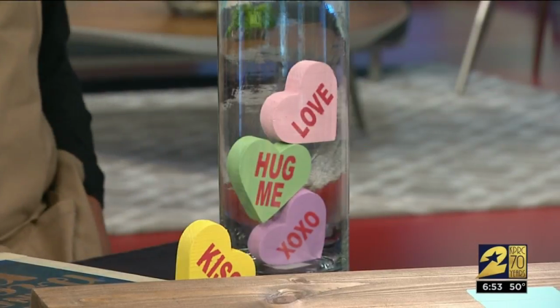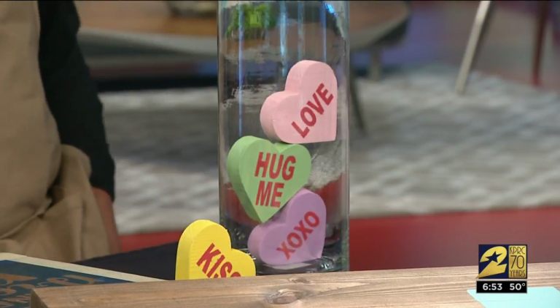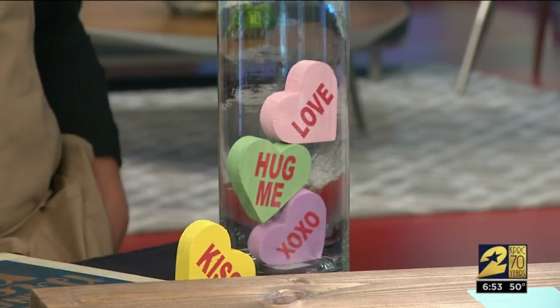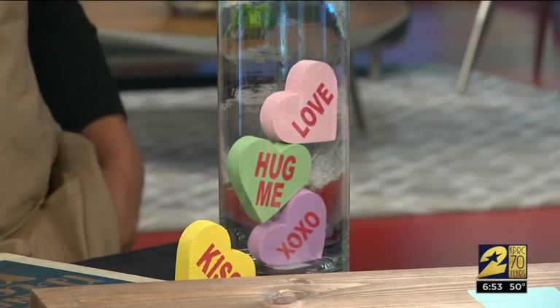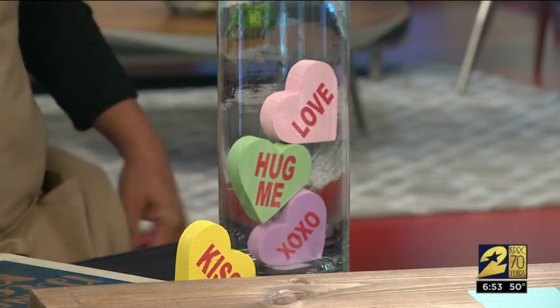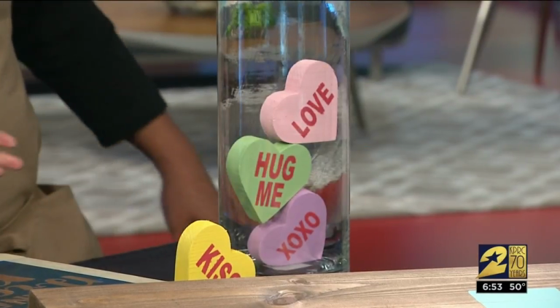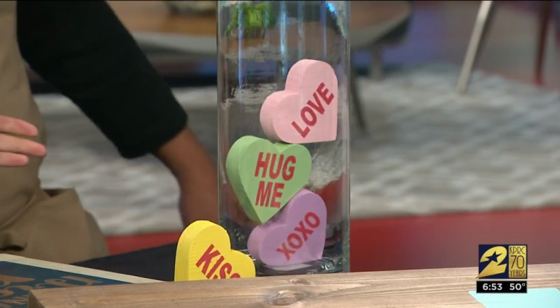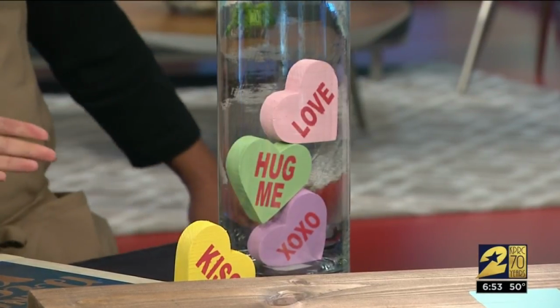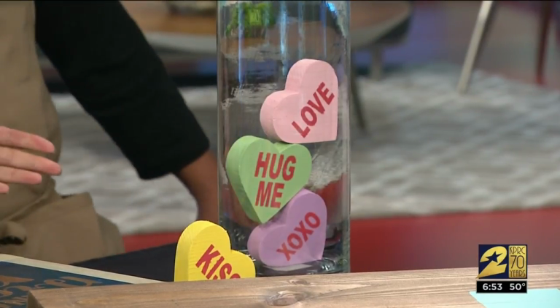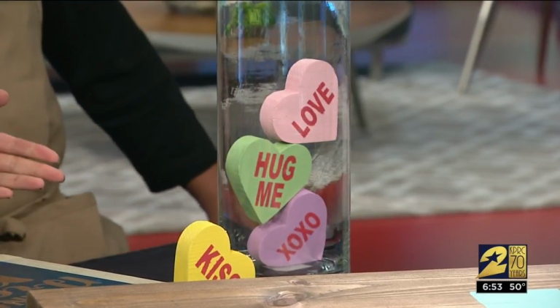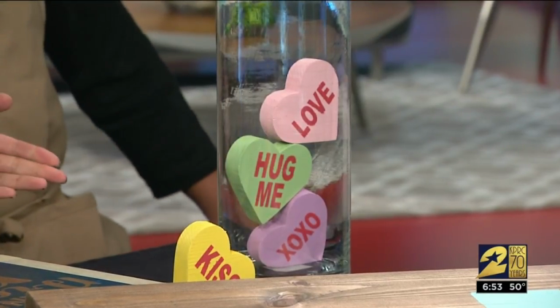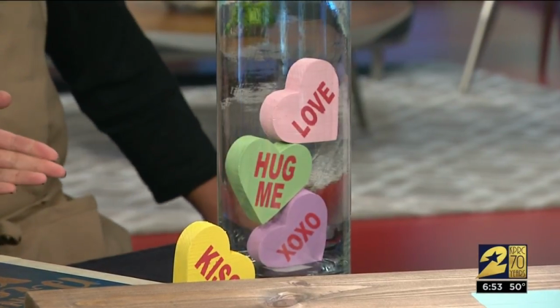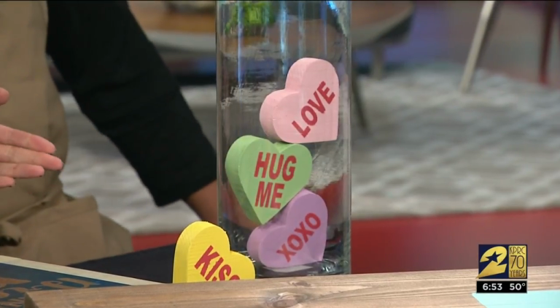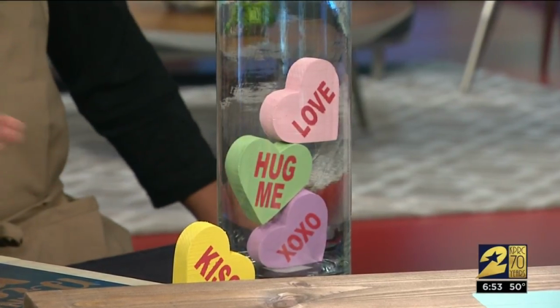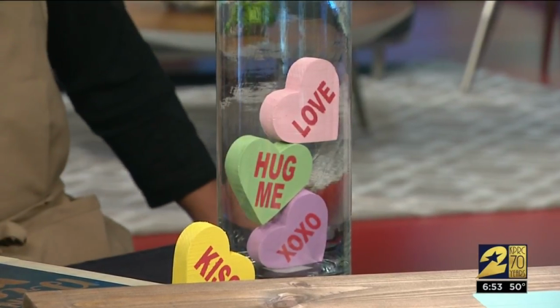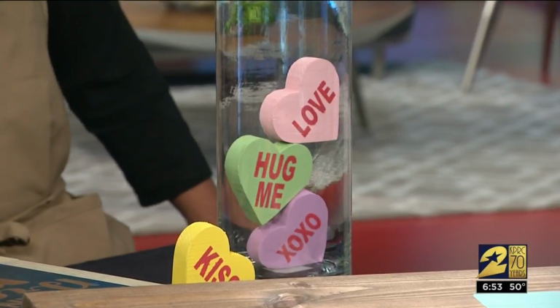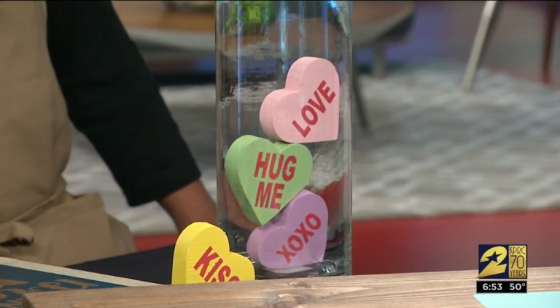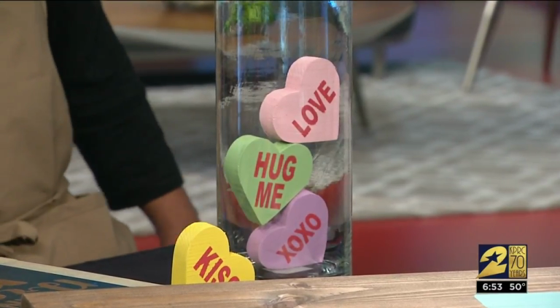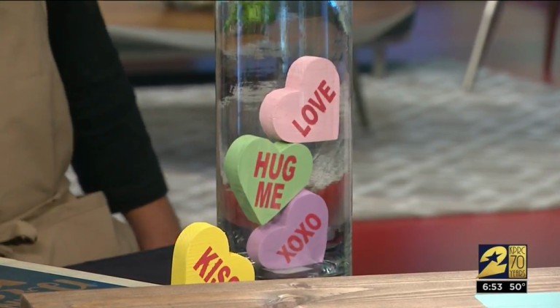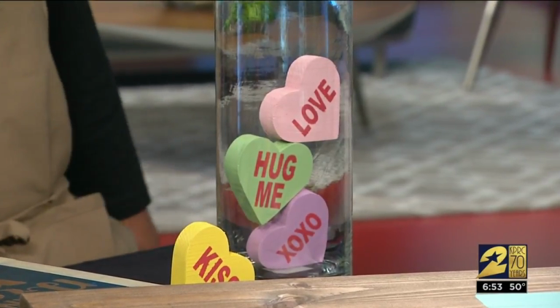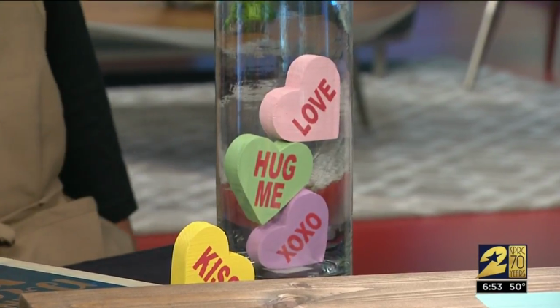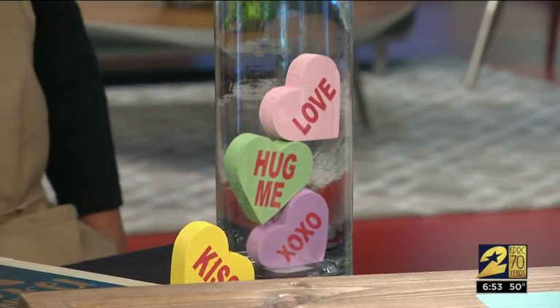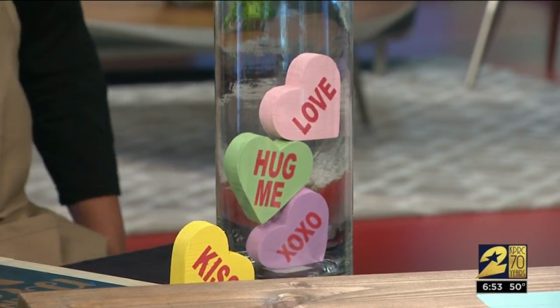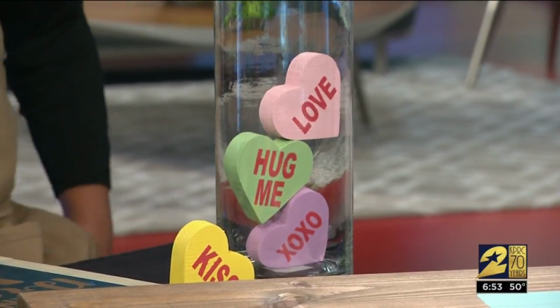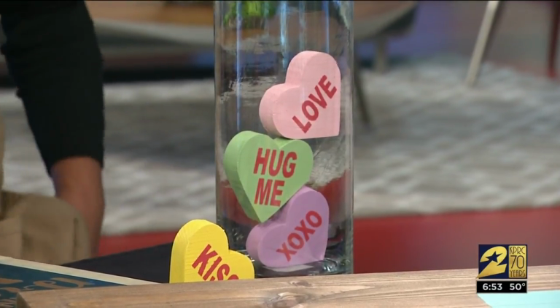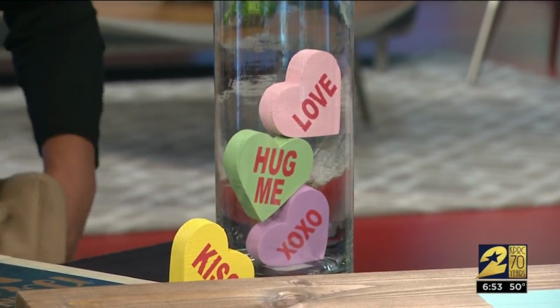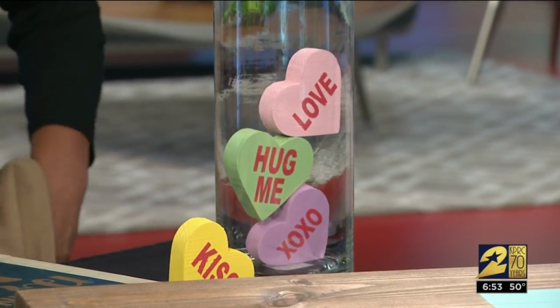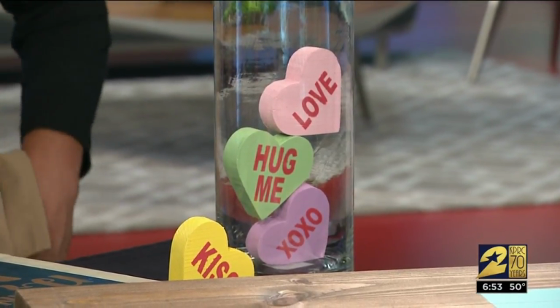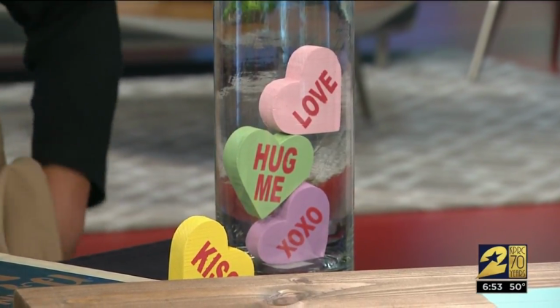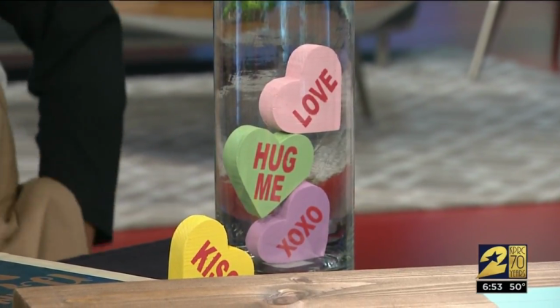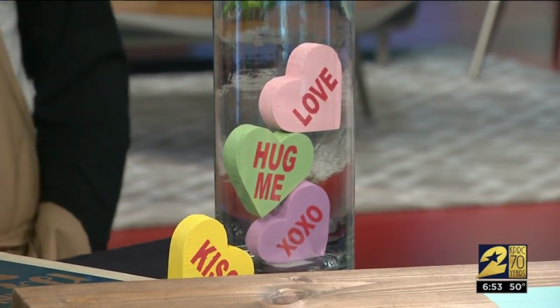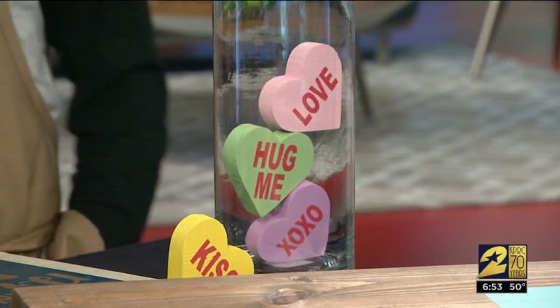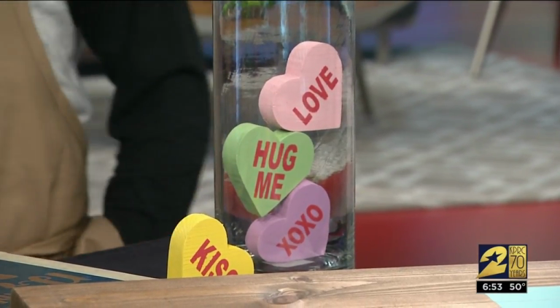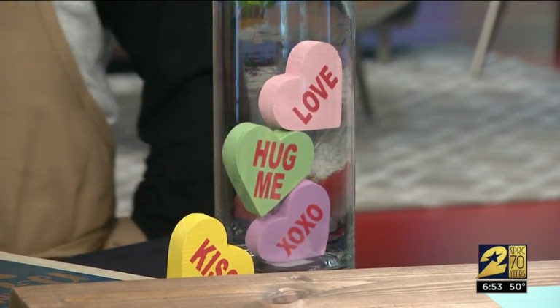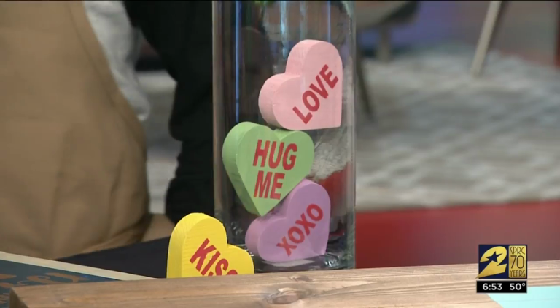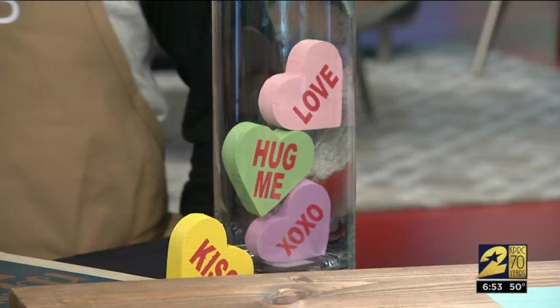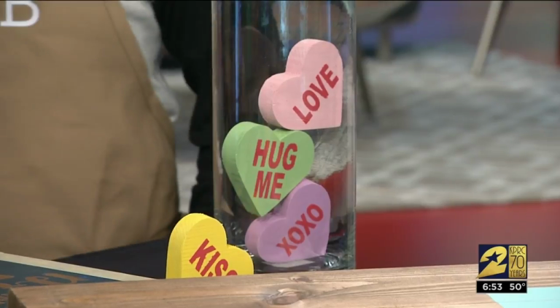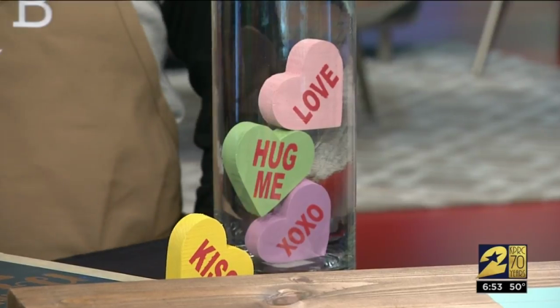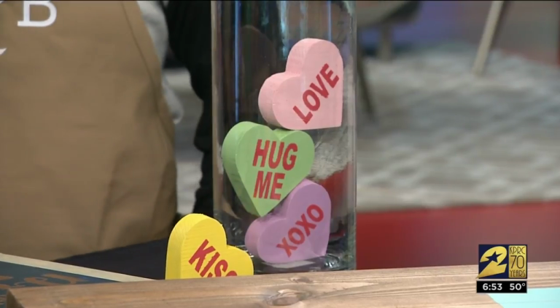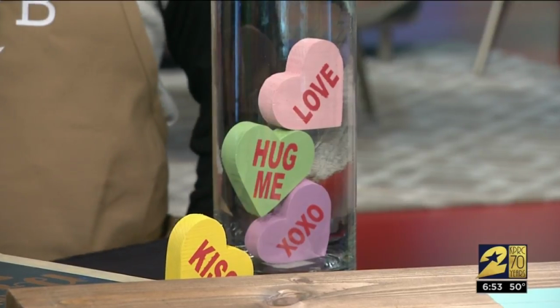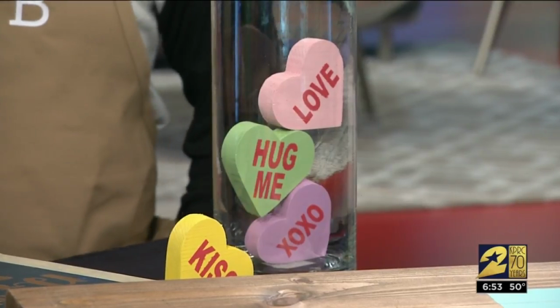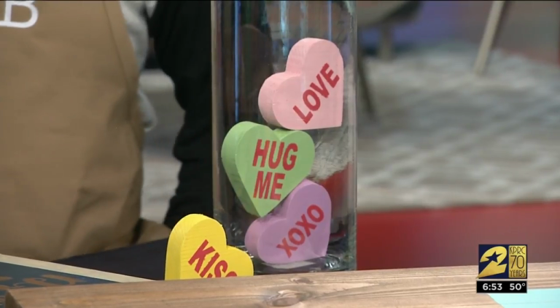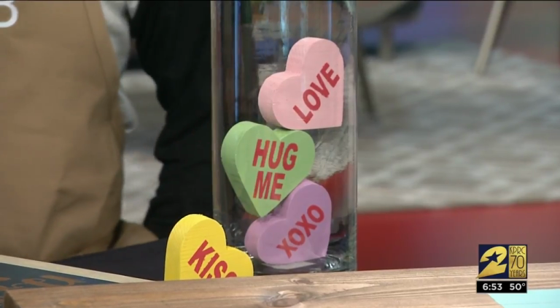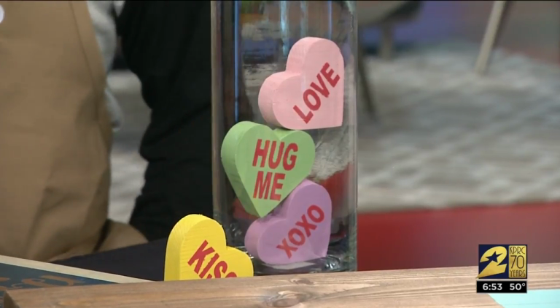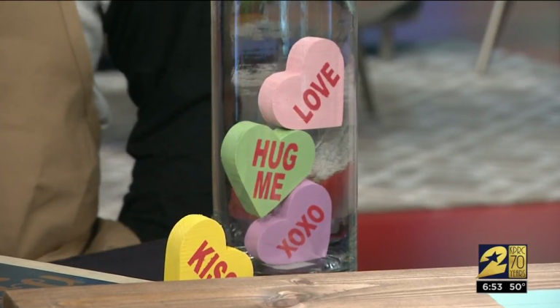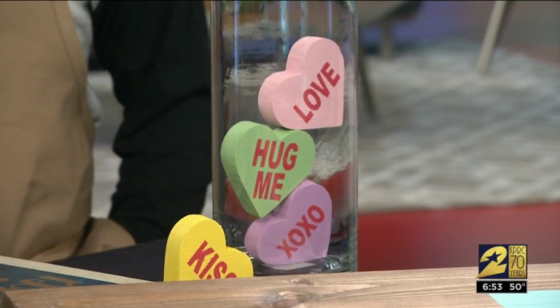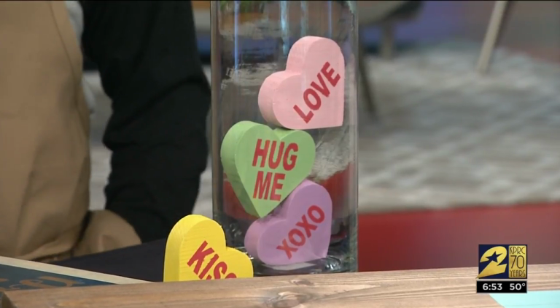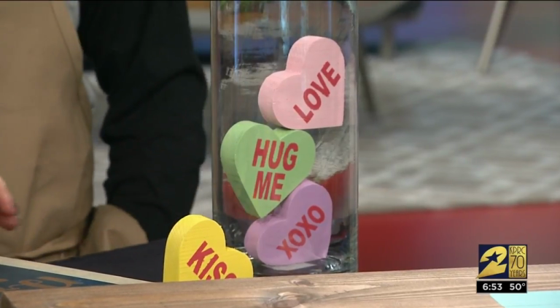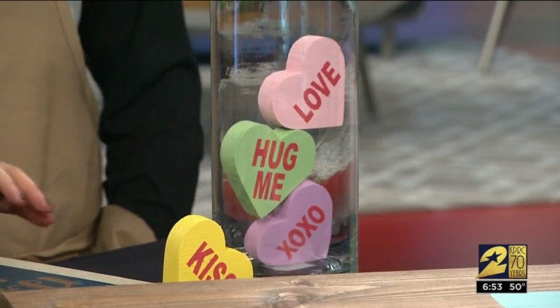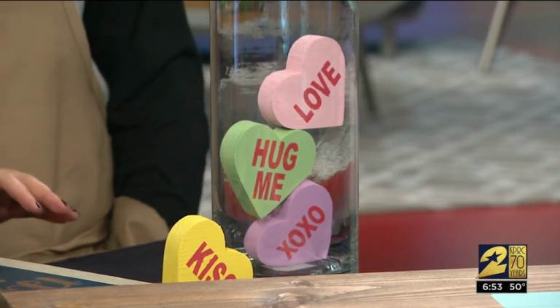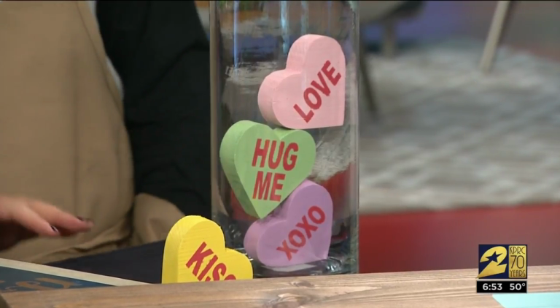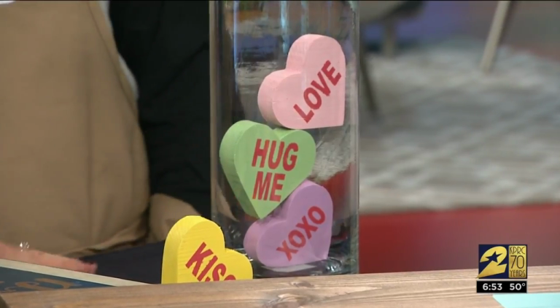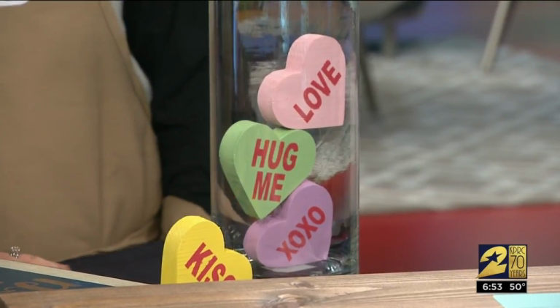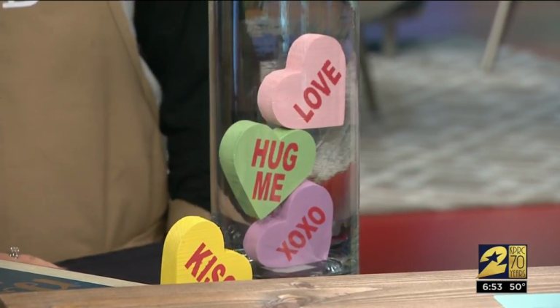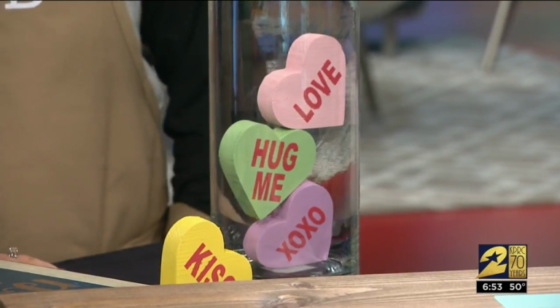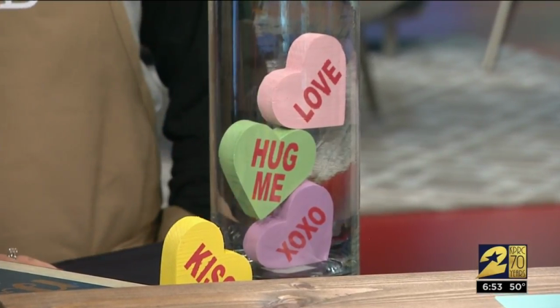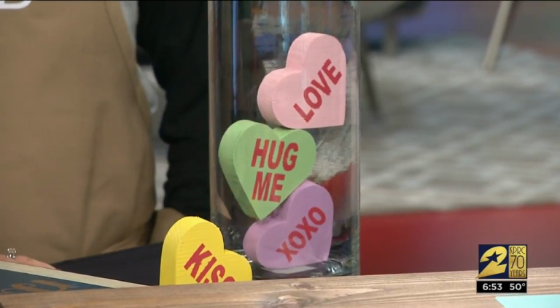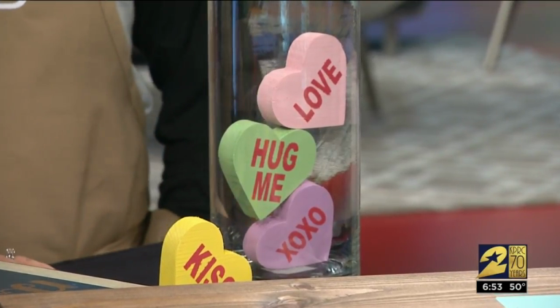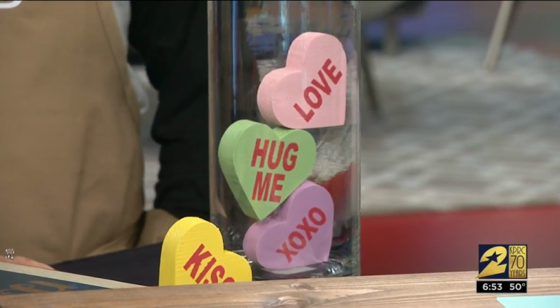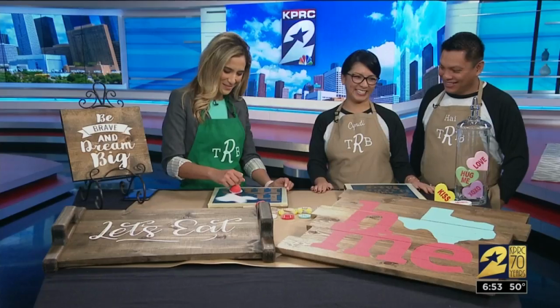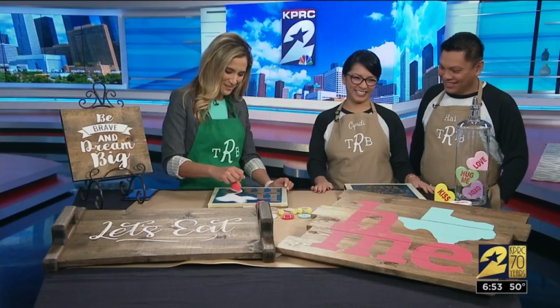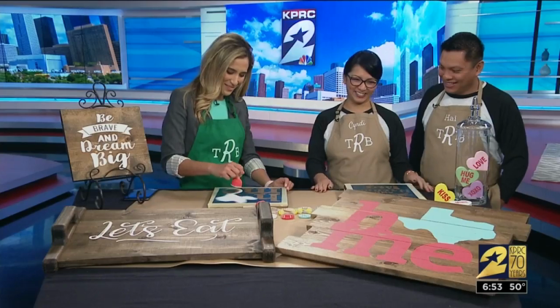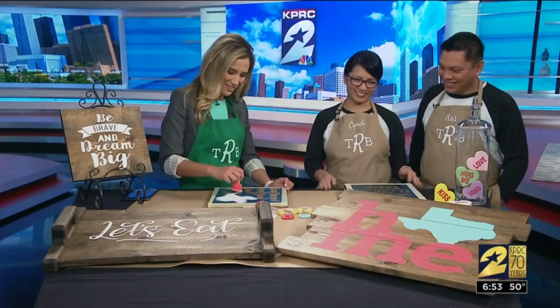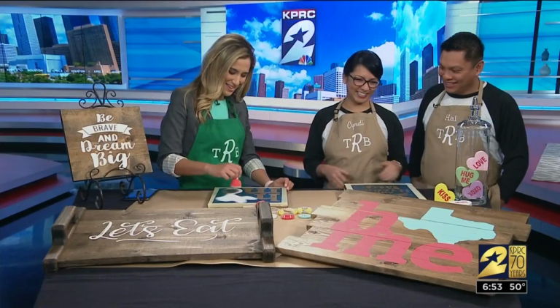They're so cute, and just in time — because those were discontinued. The candy version. That's right.